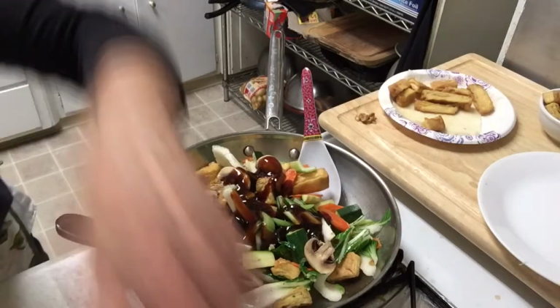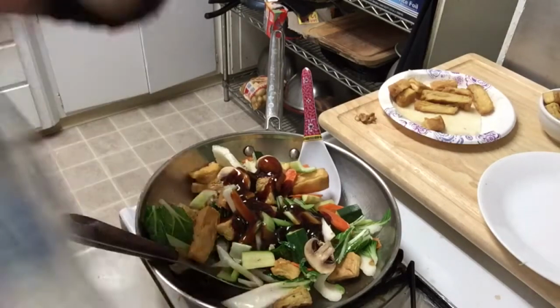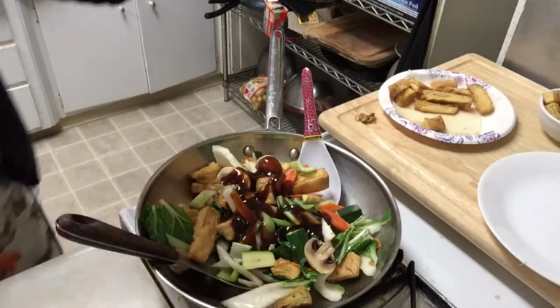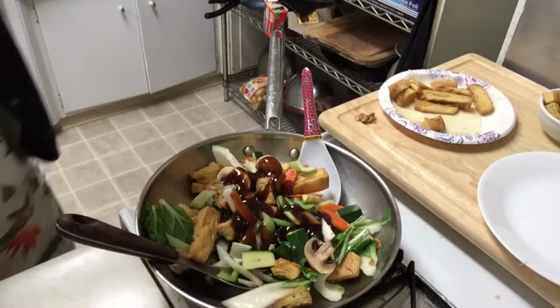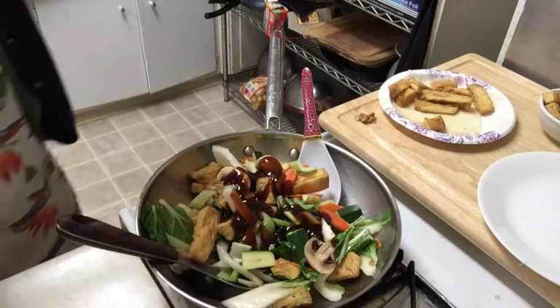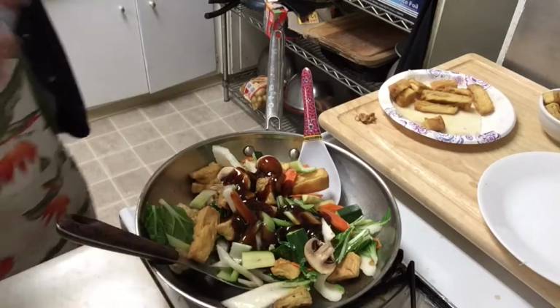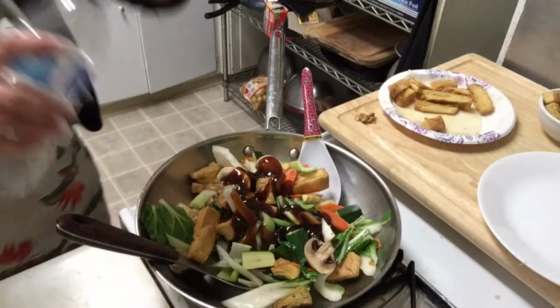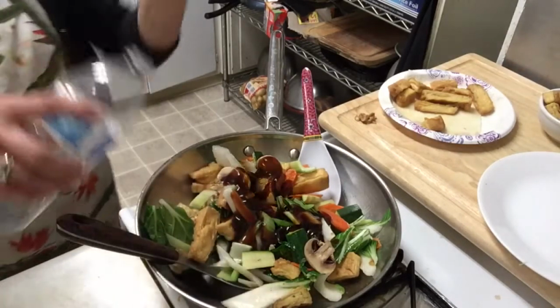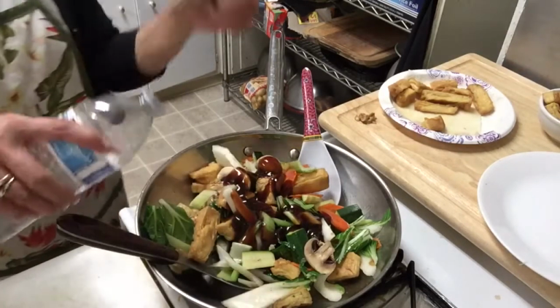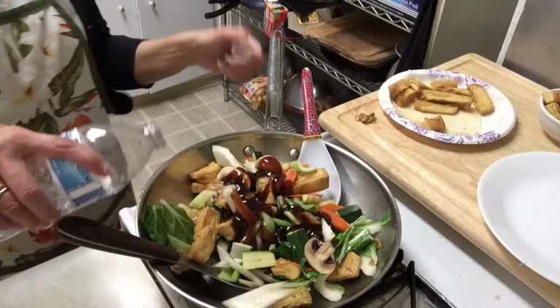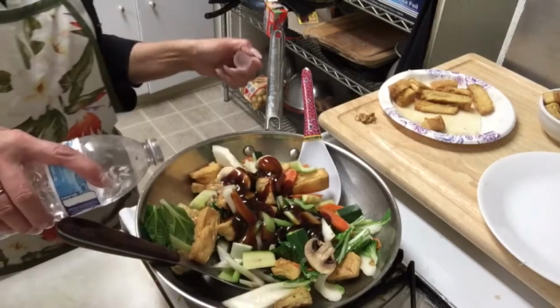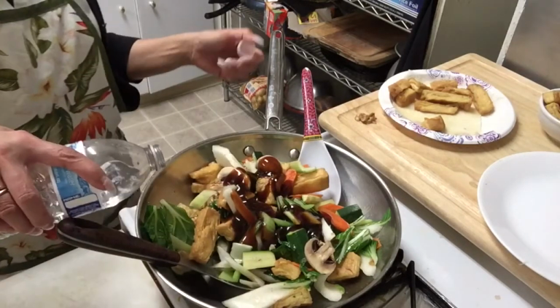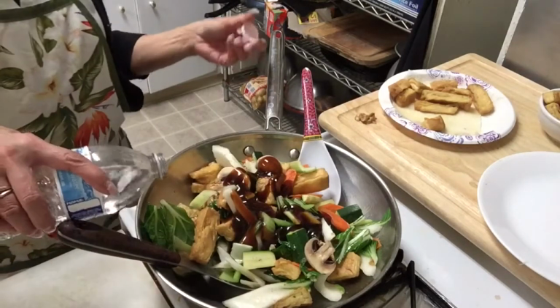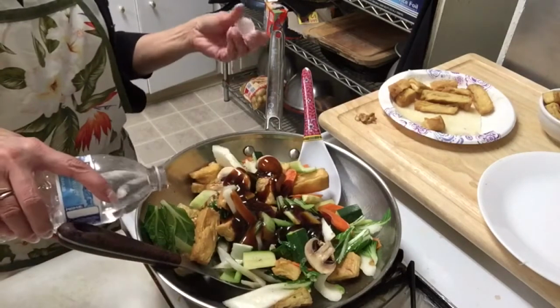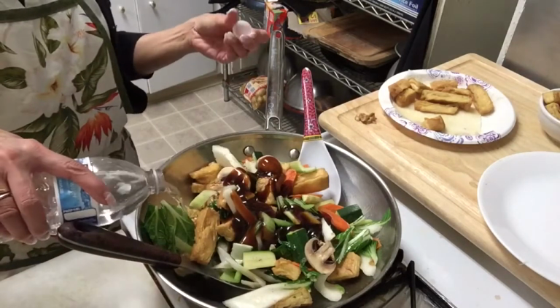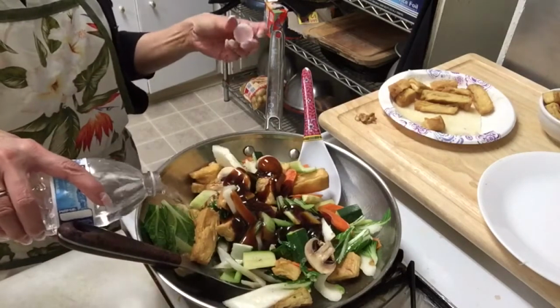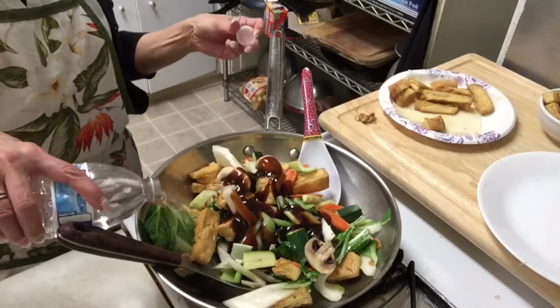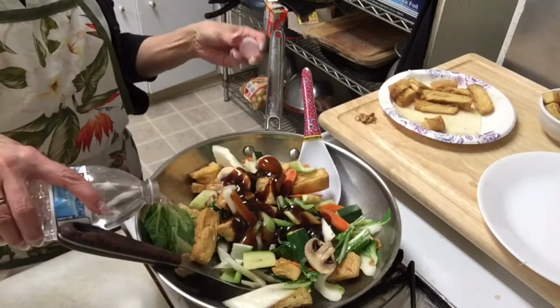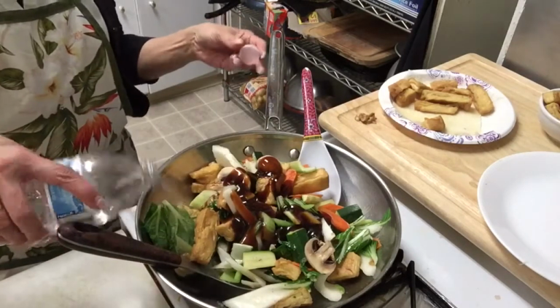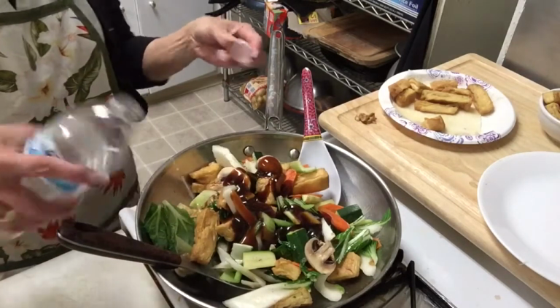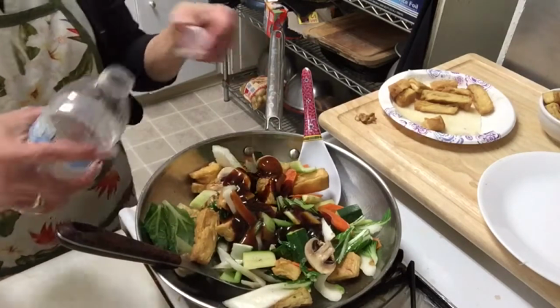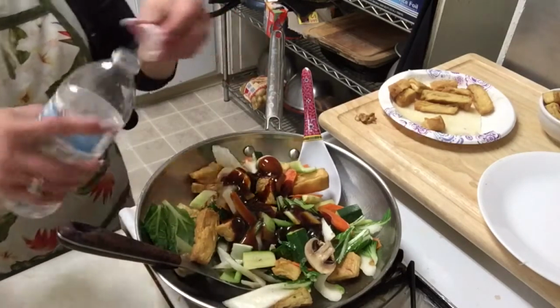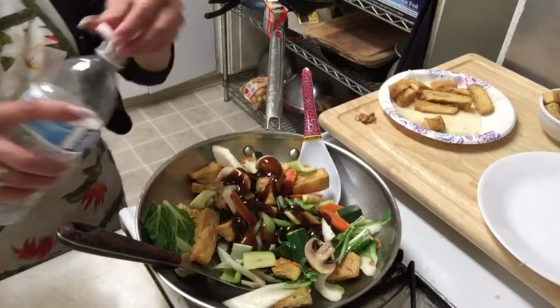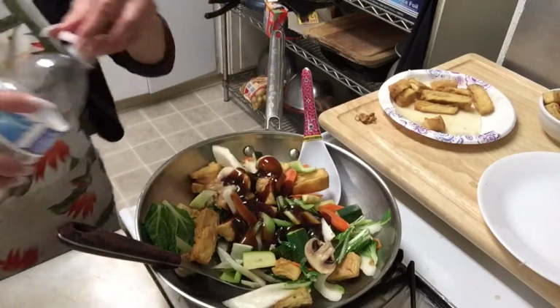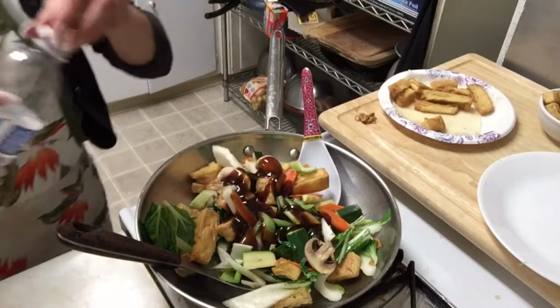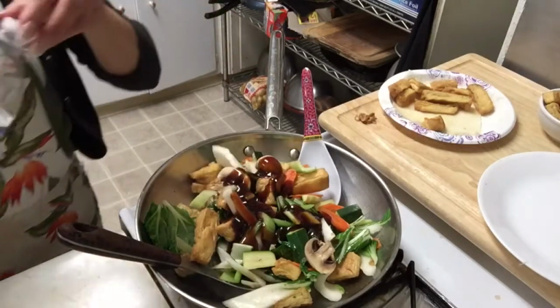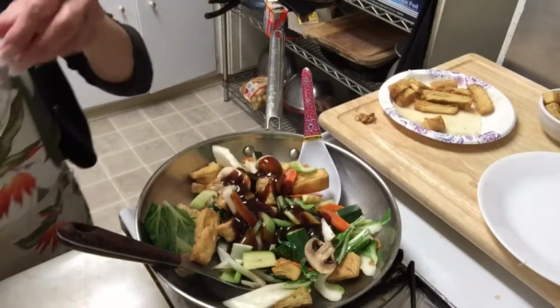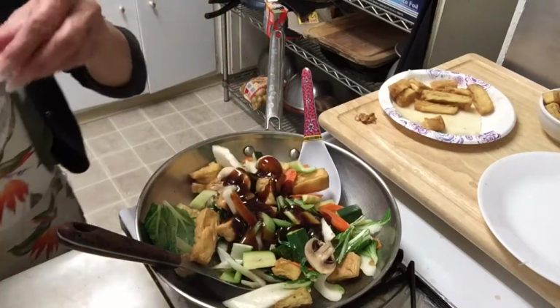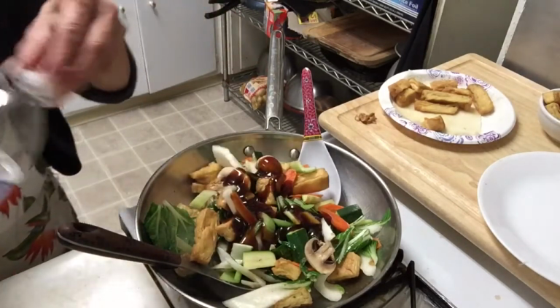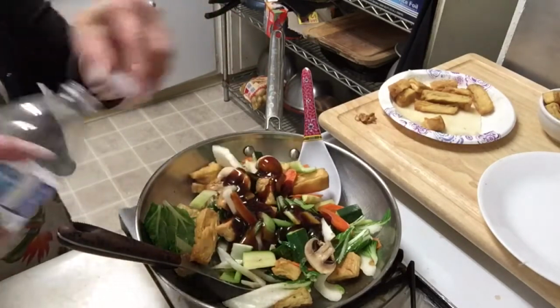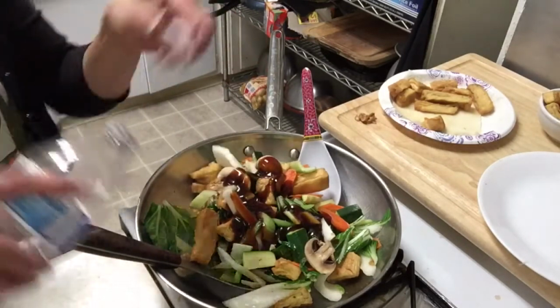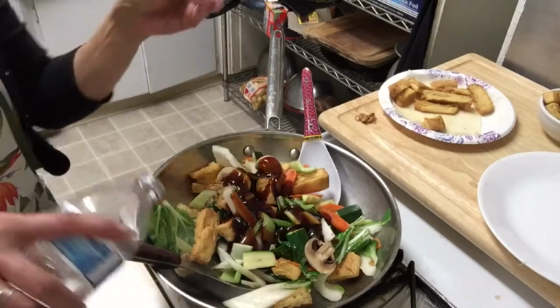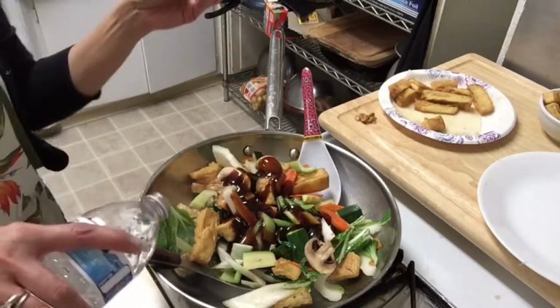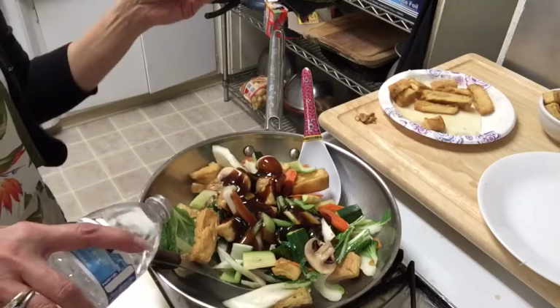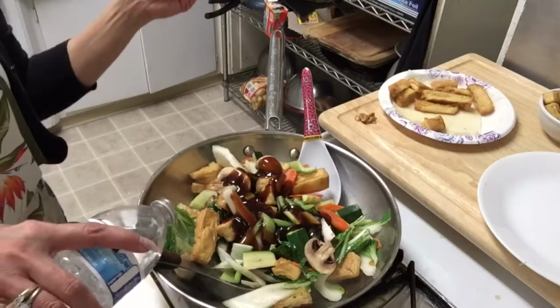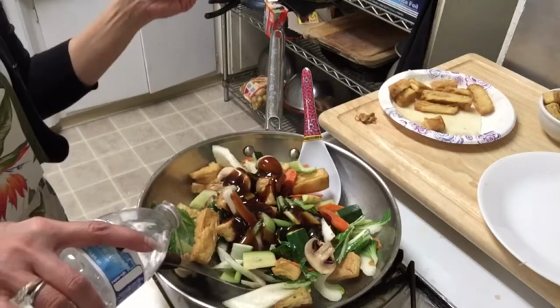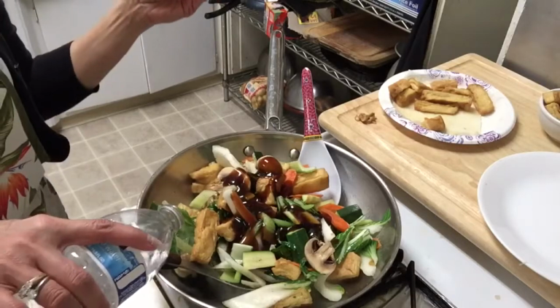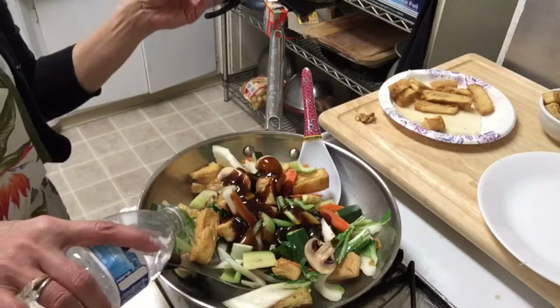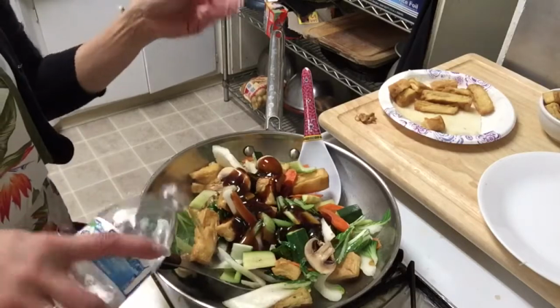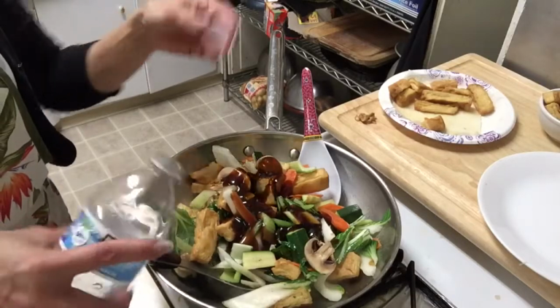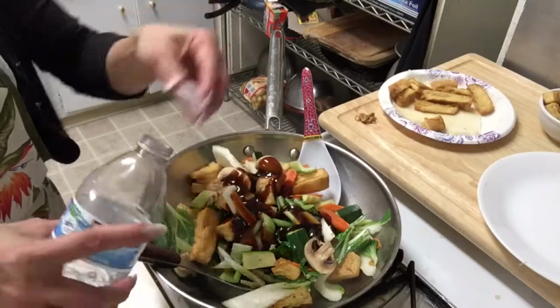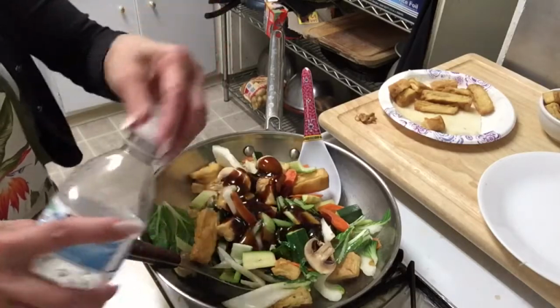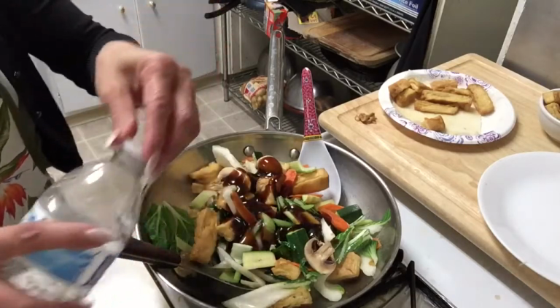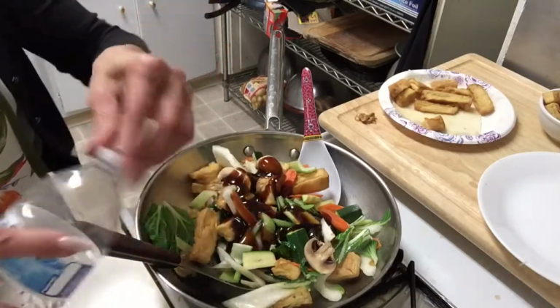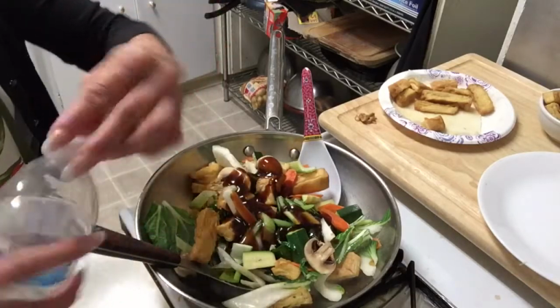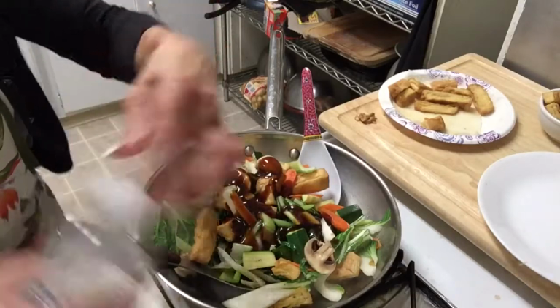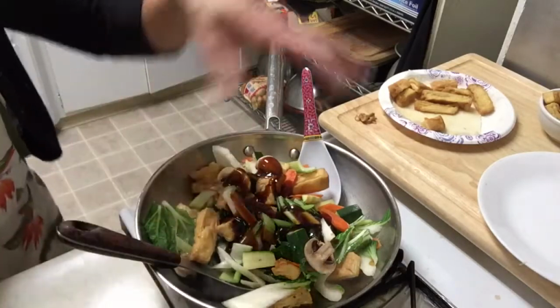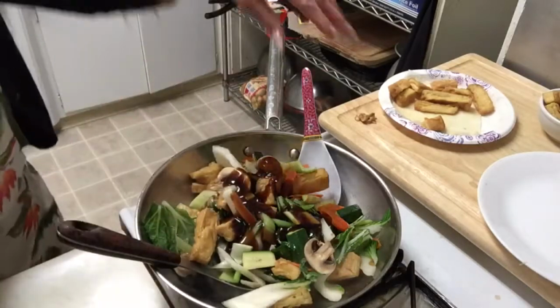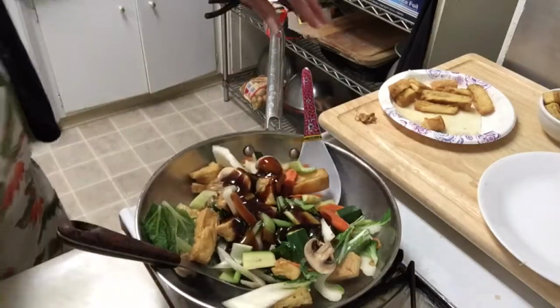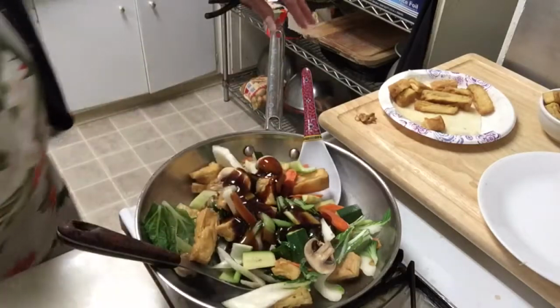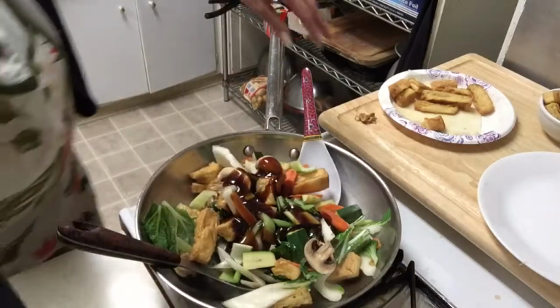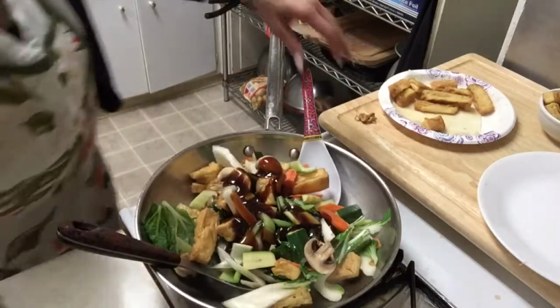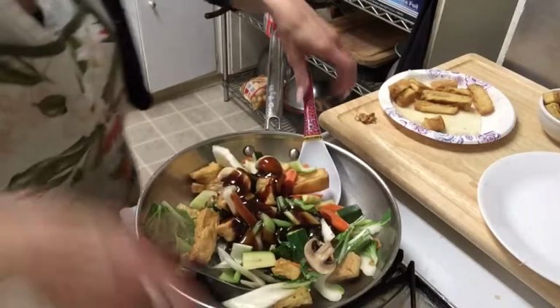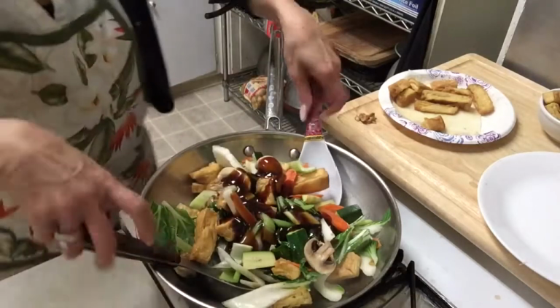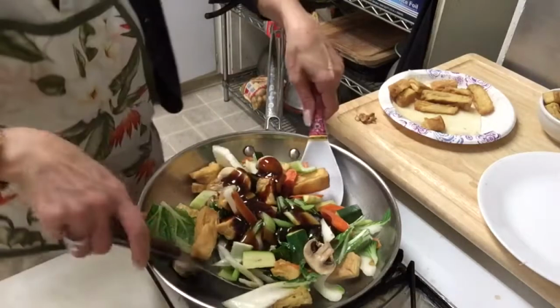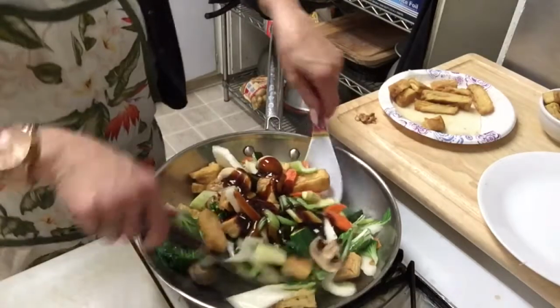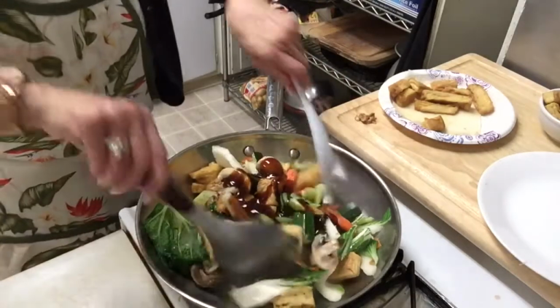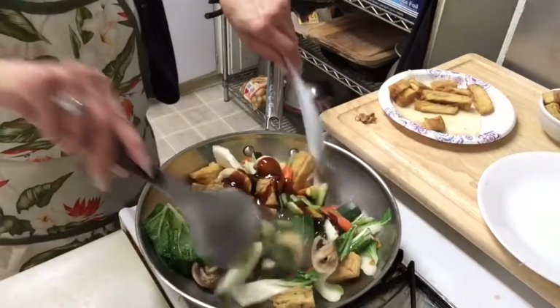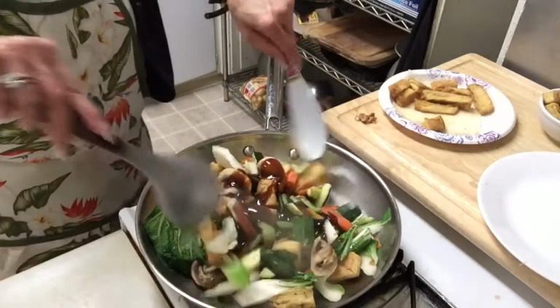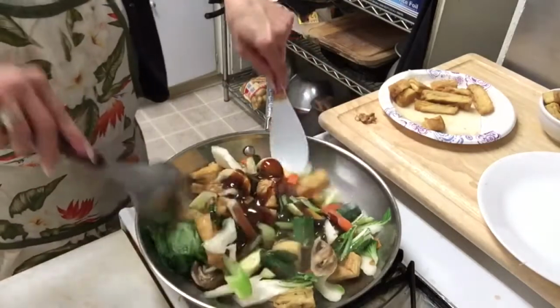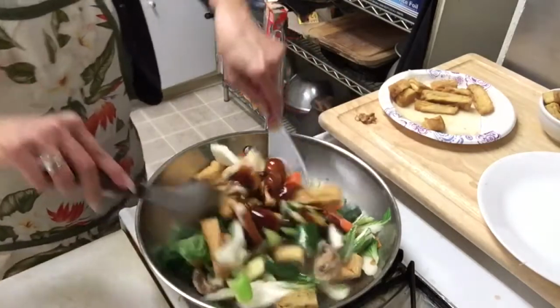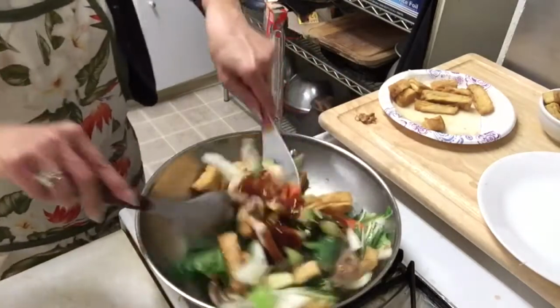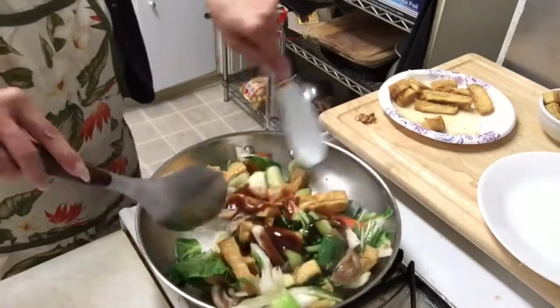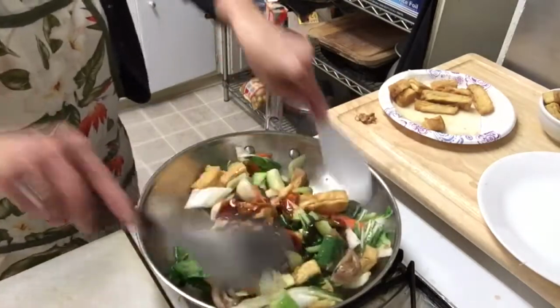Add a little bit of water and mix again.